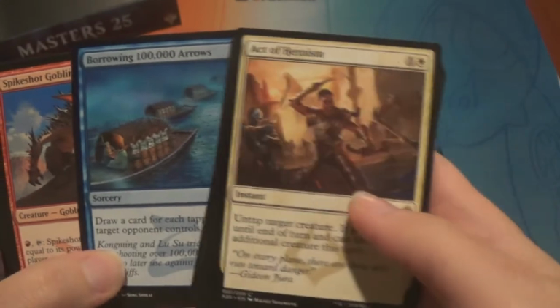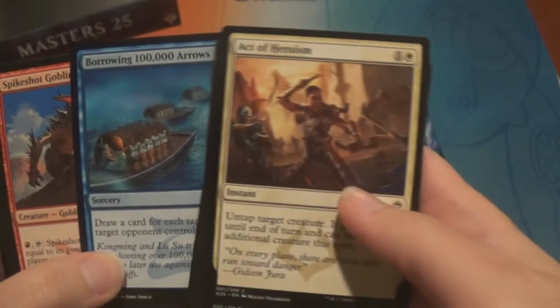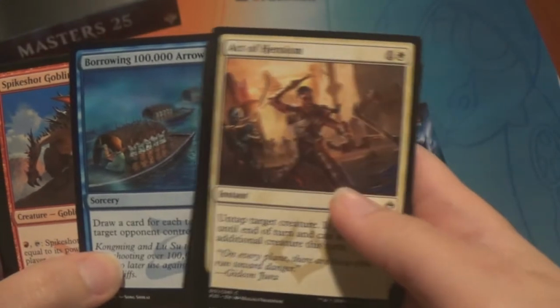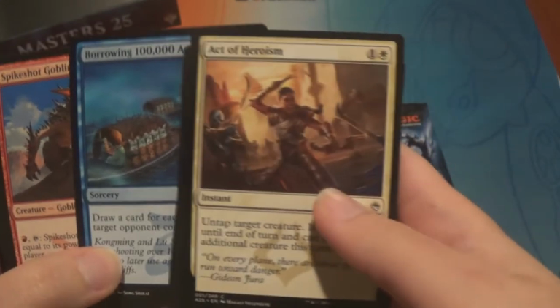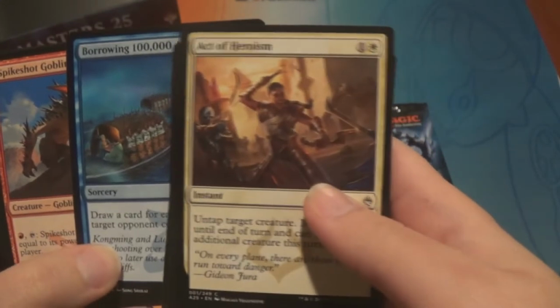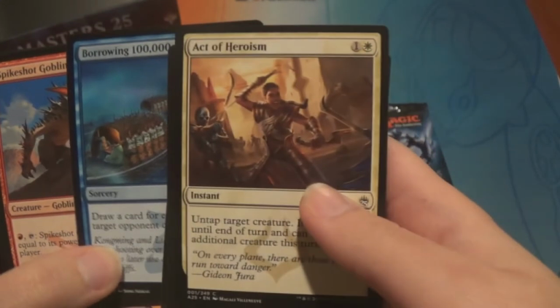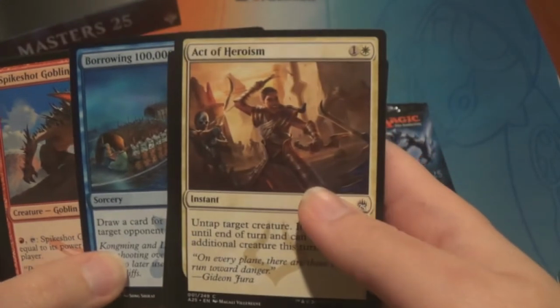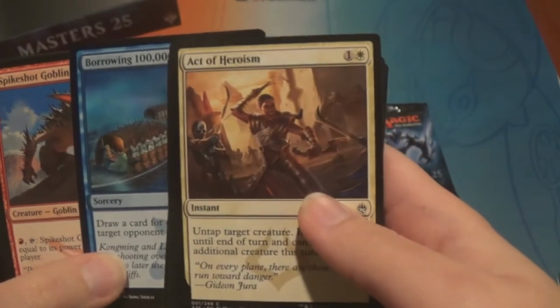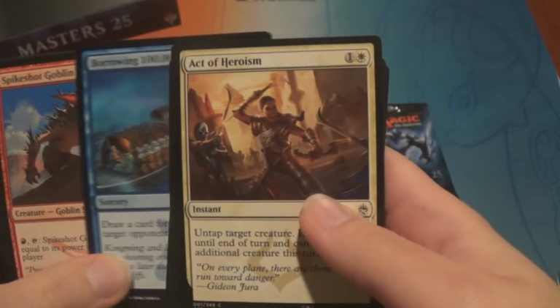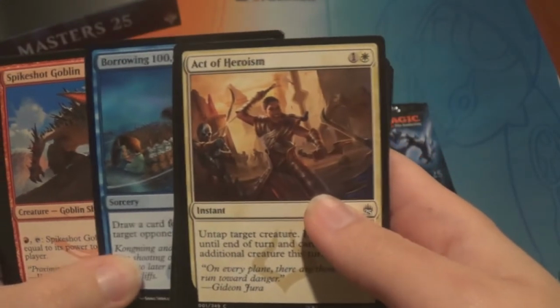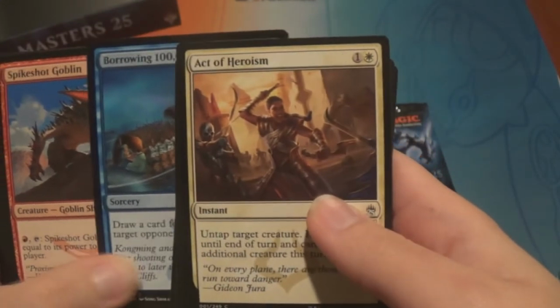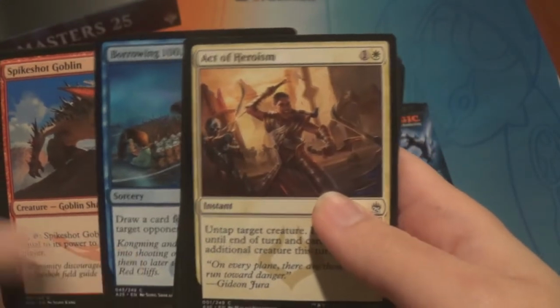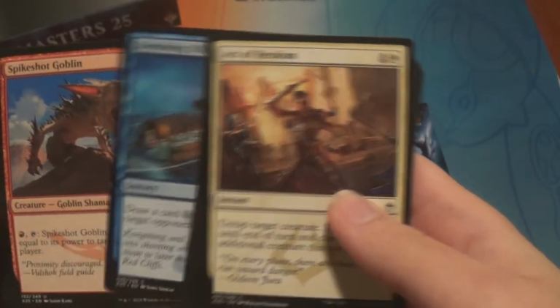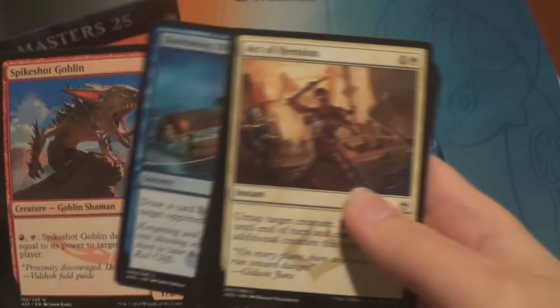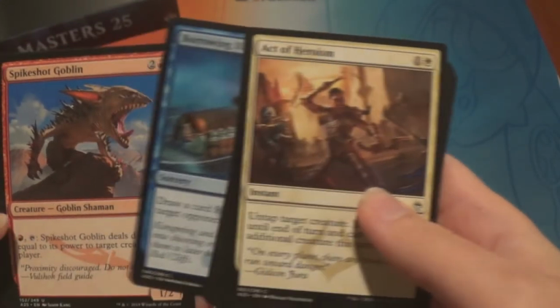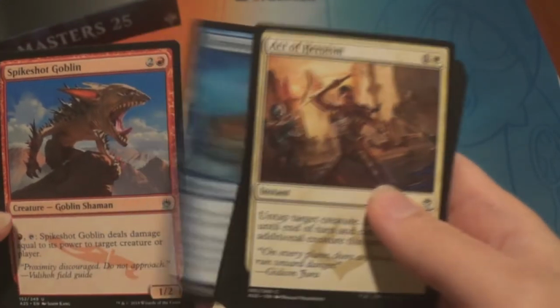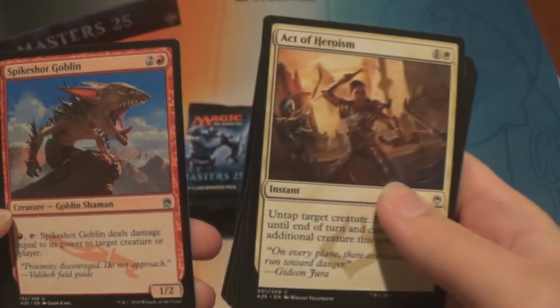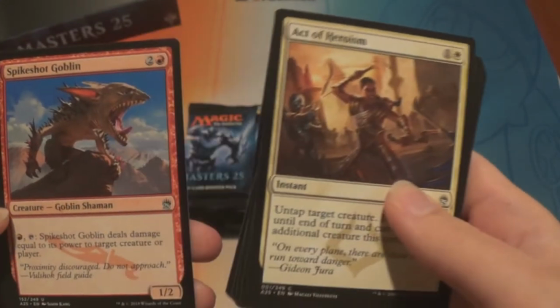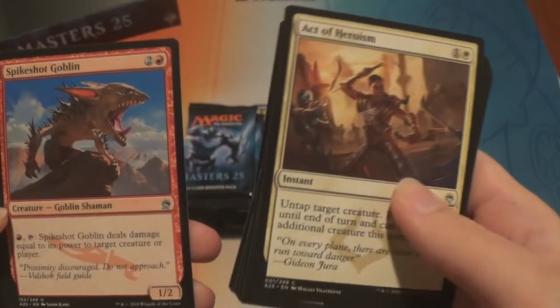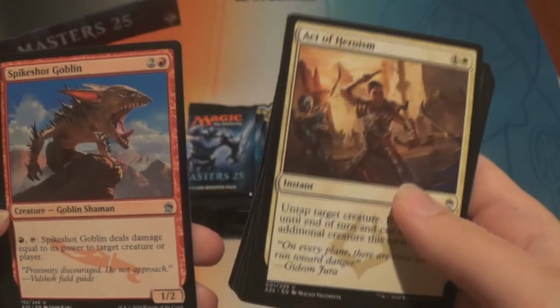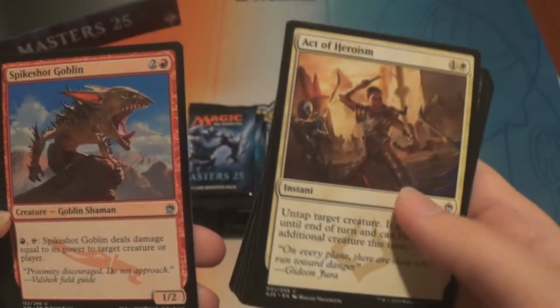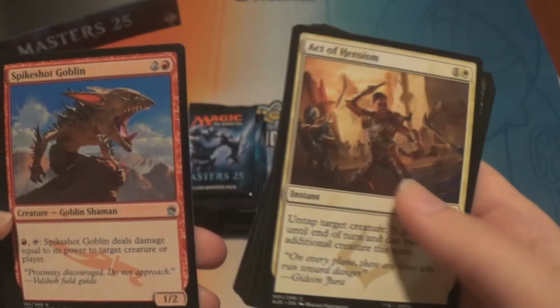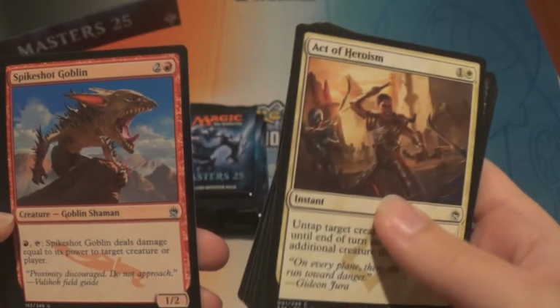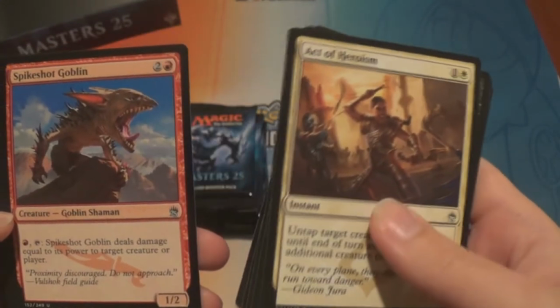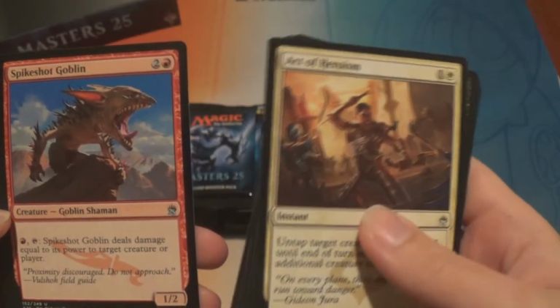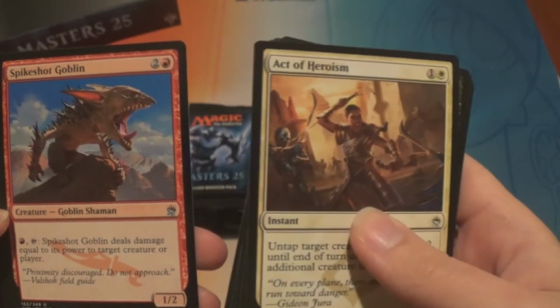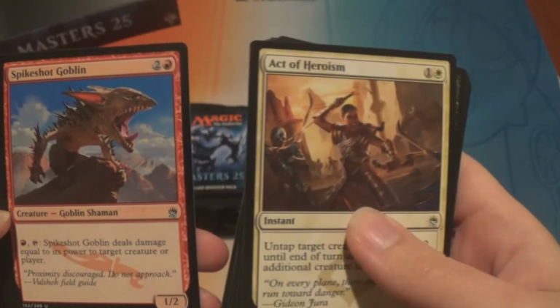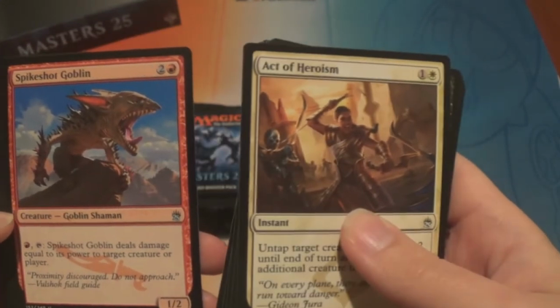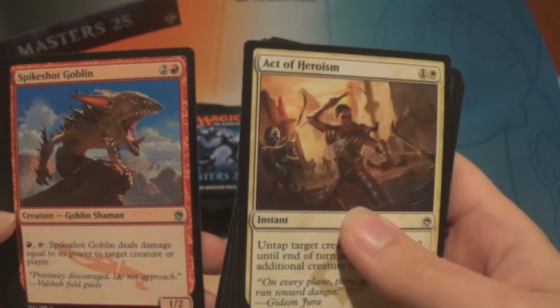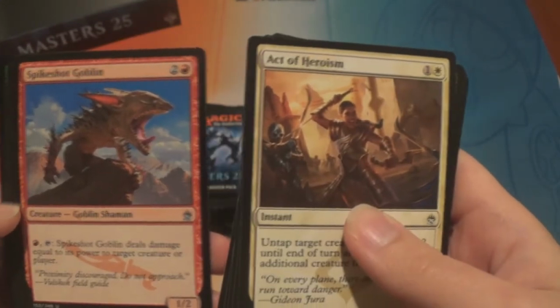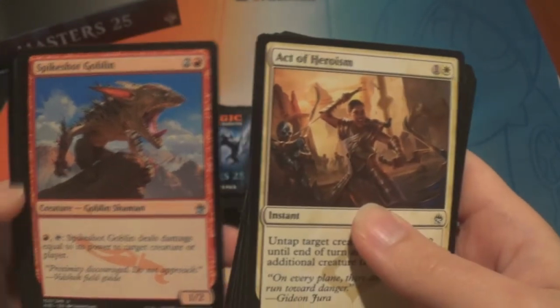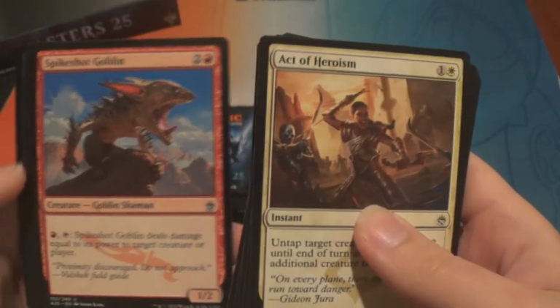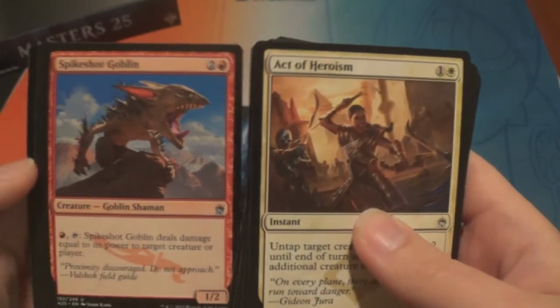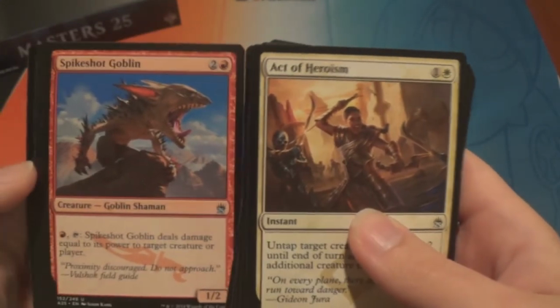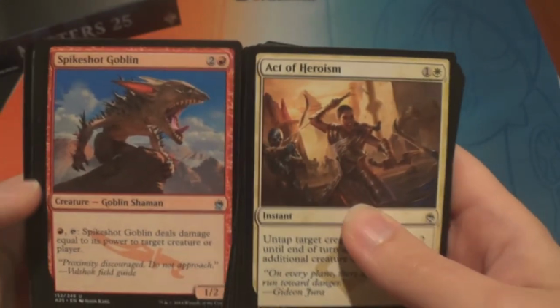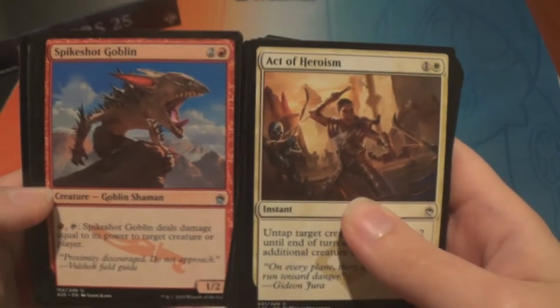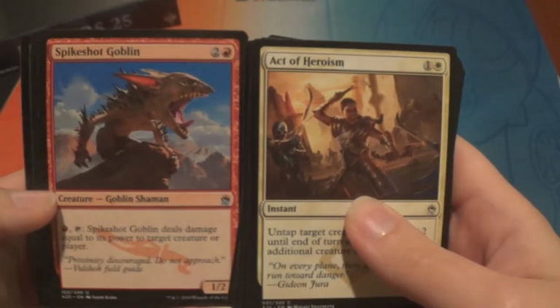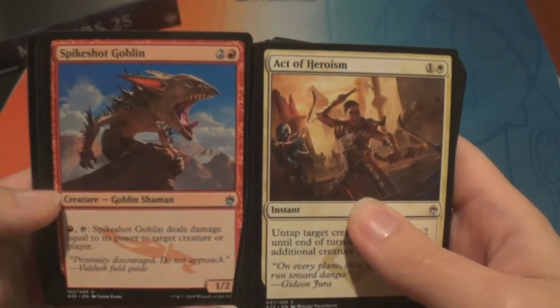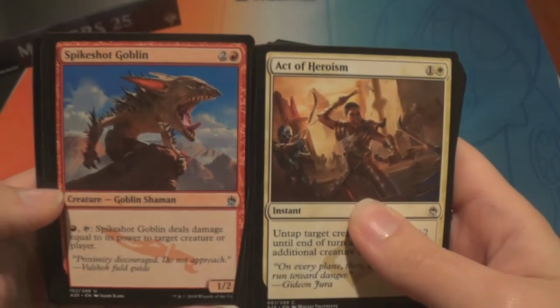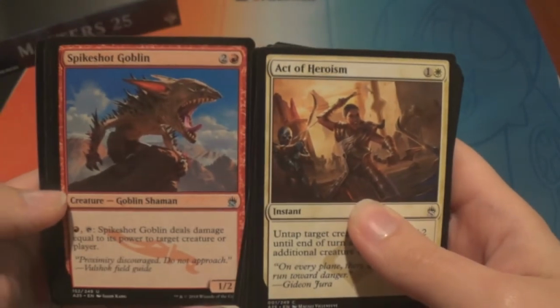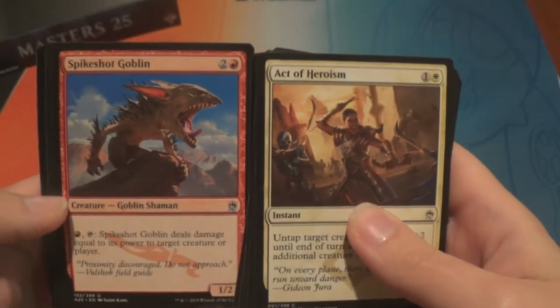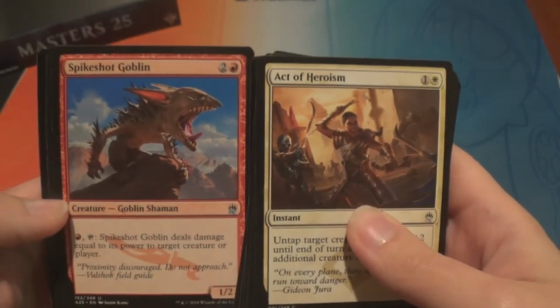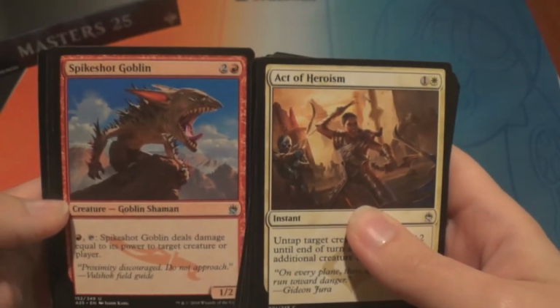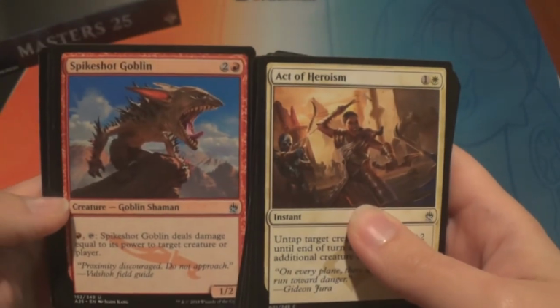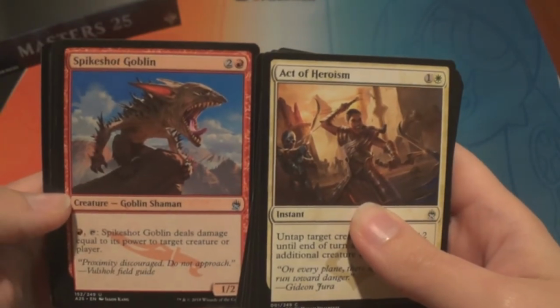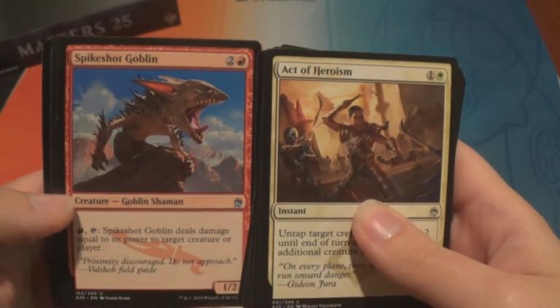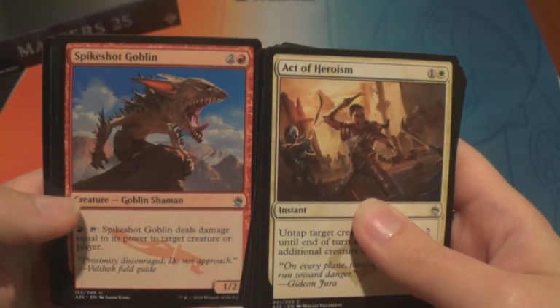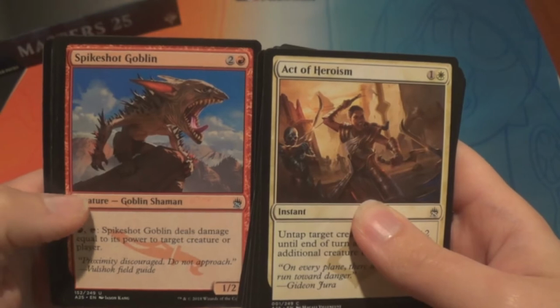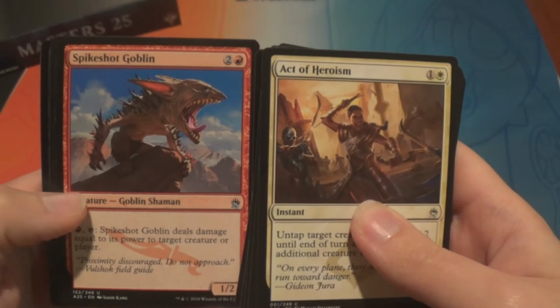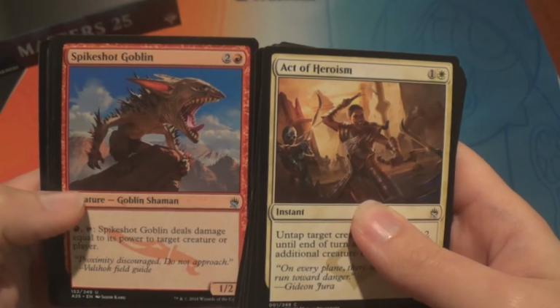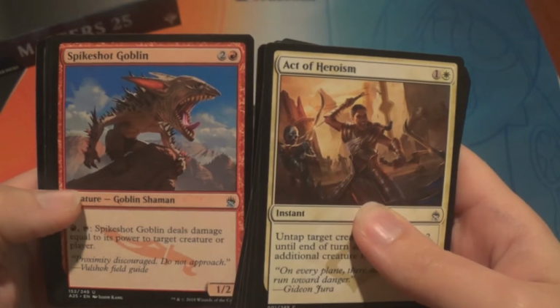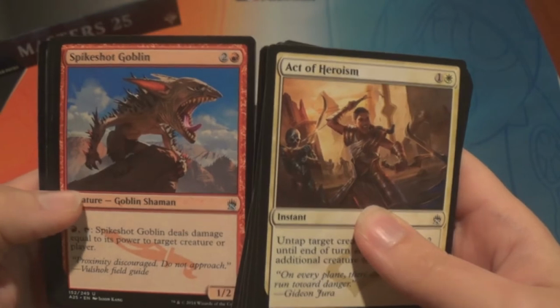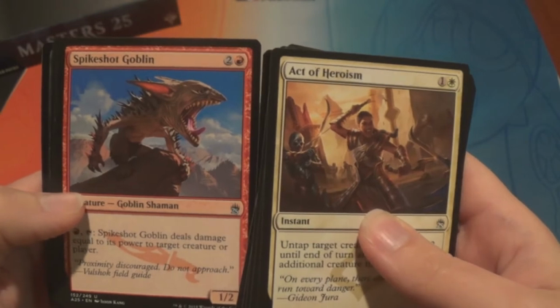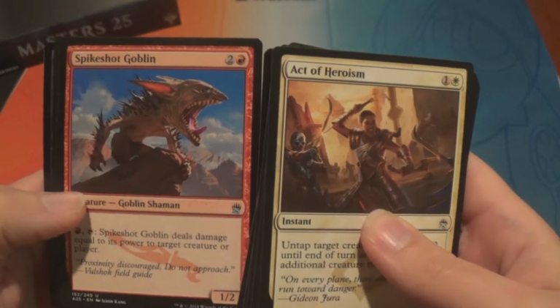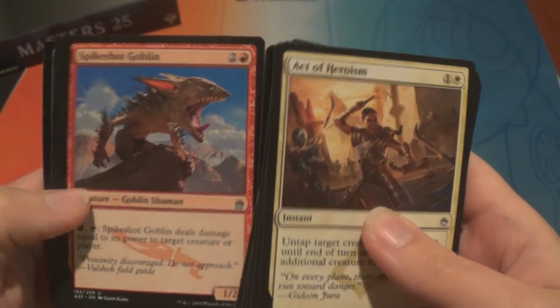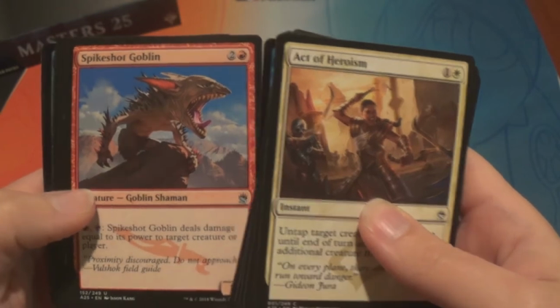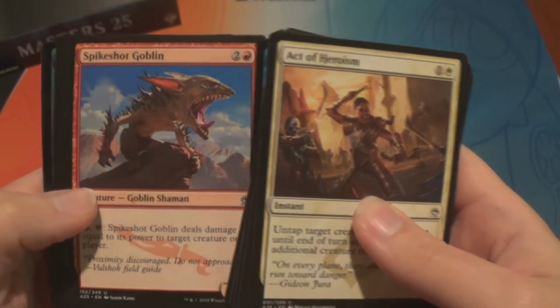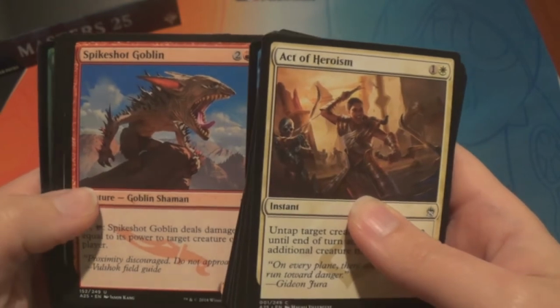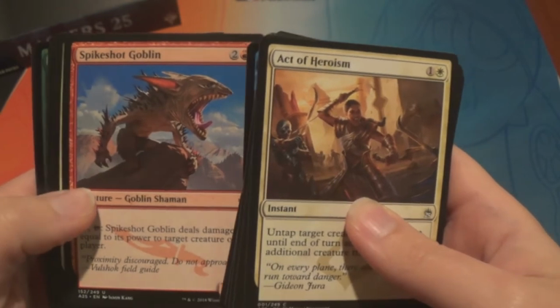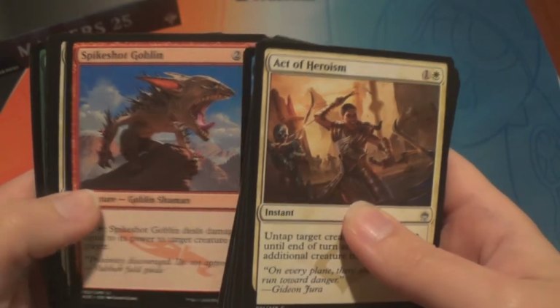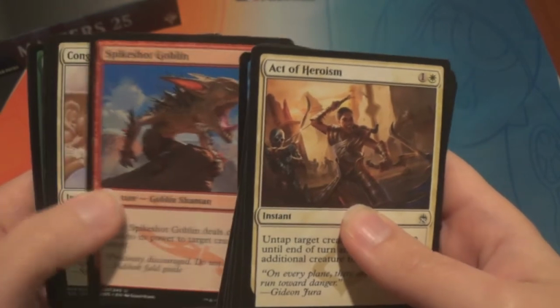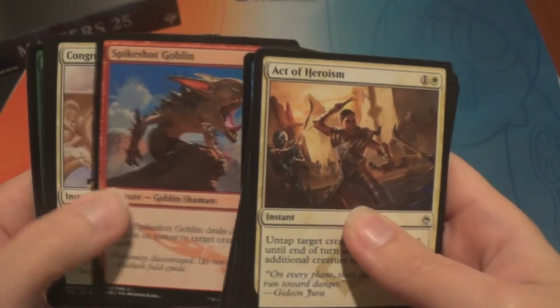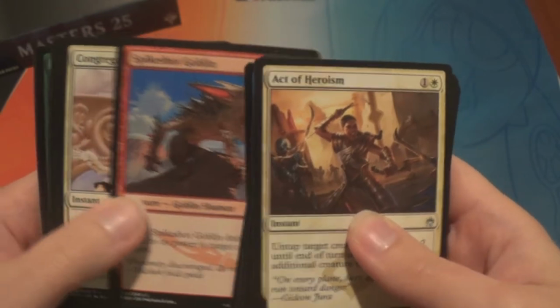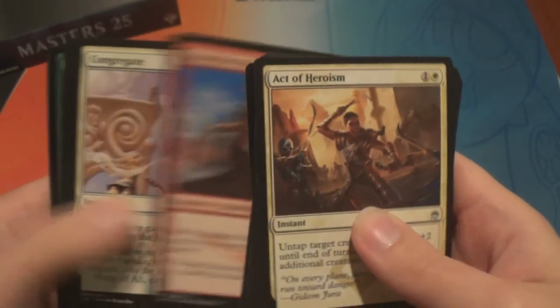Those watermarks are cool yeah. So that's your first uncommon — we have a Spike Shot Goblin. He's pretty mean looking.